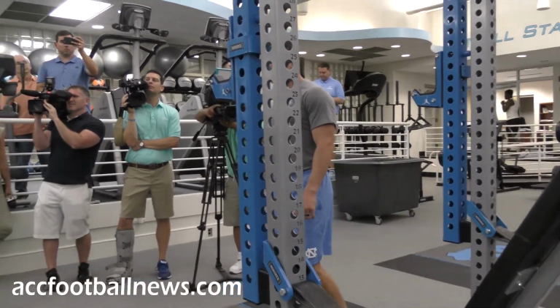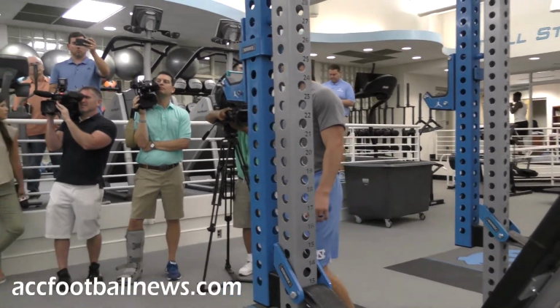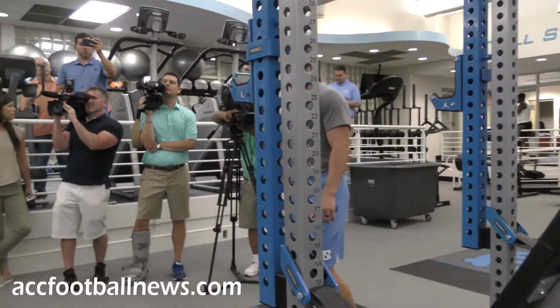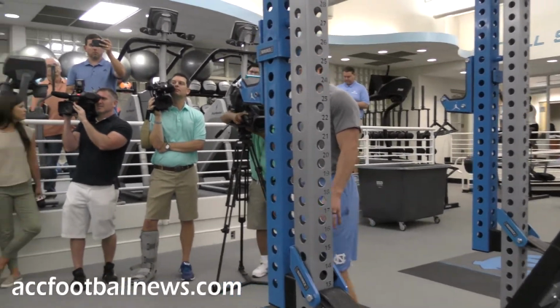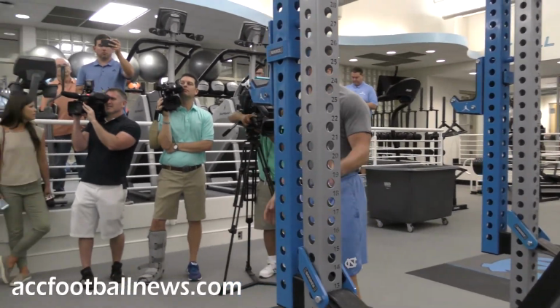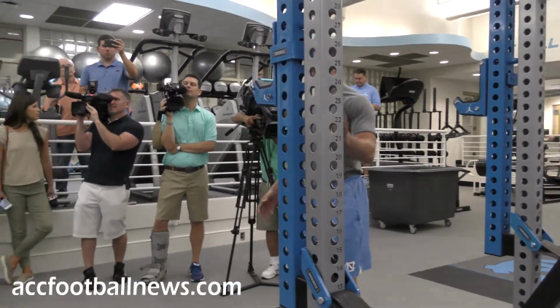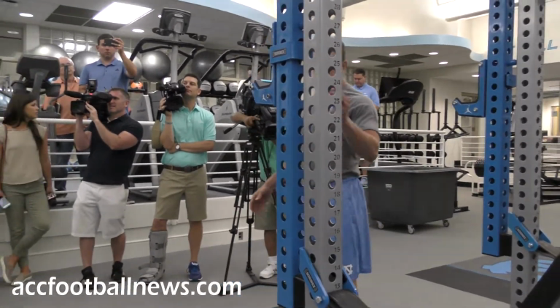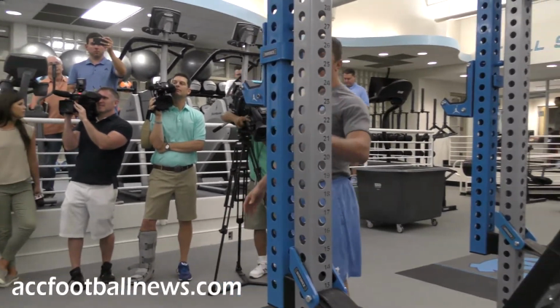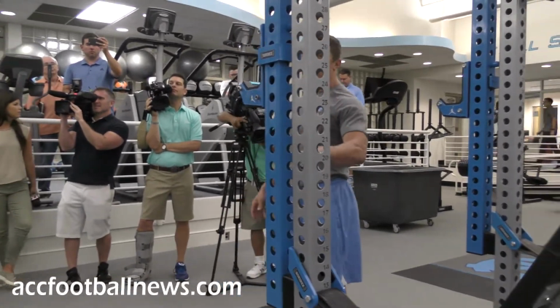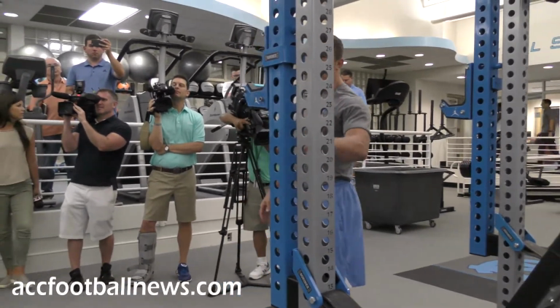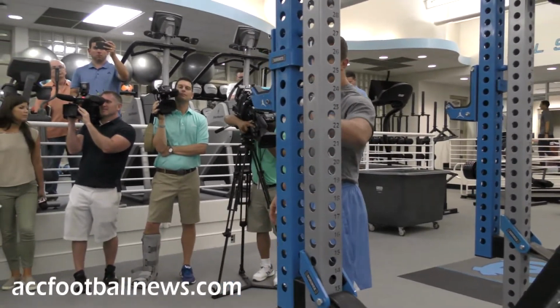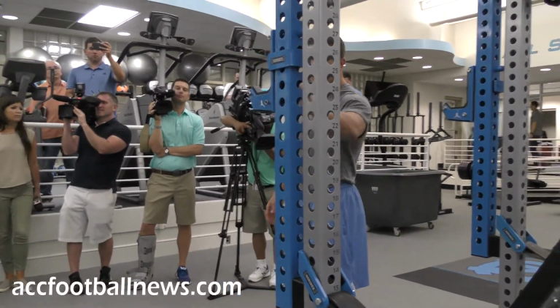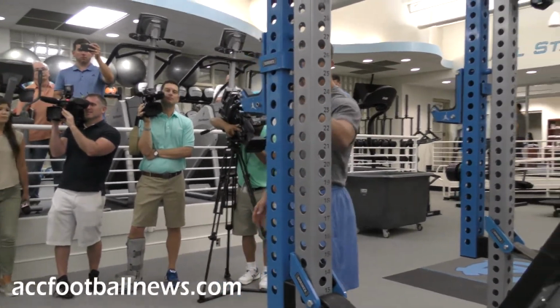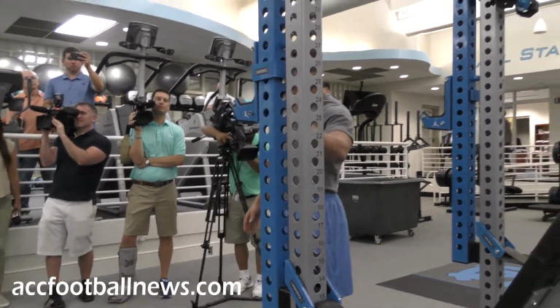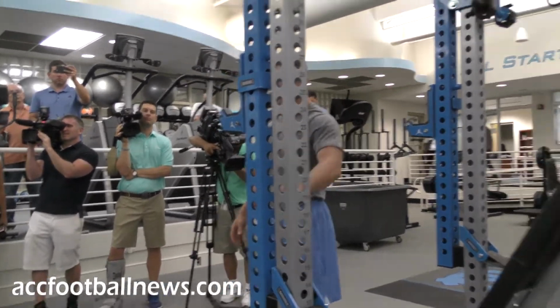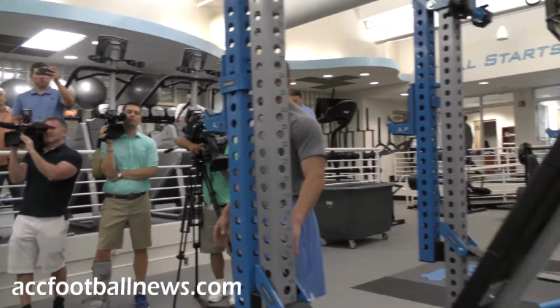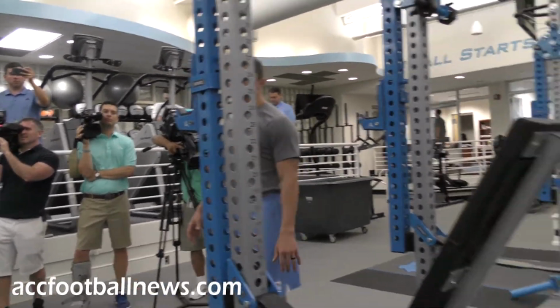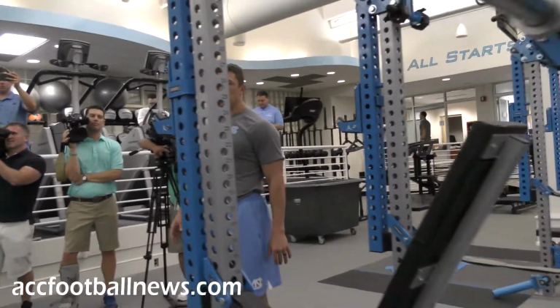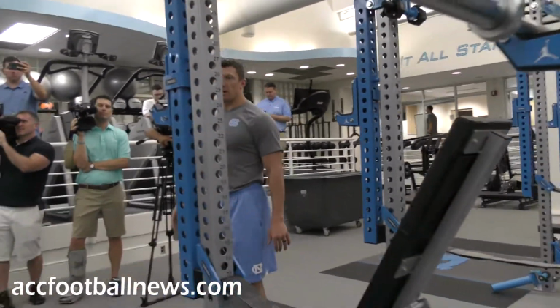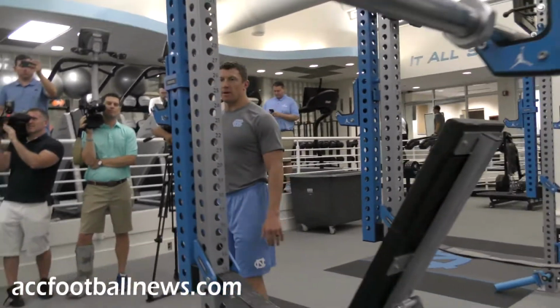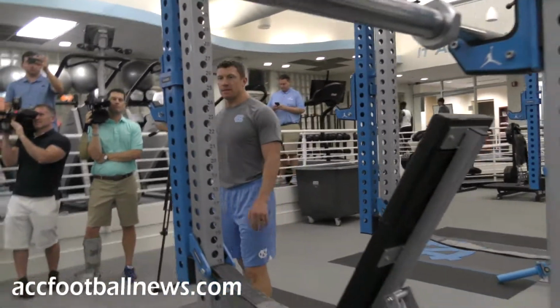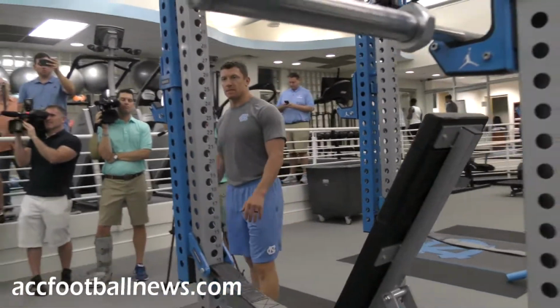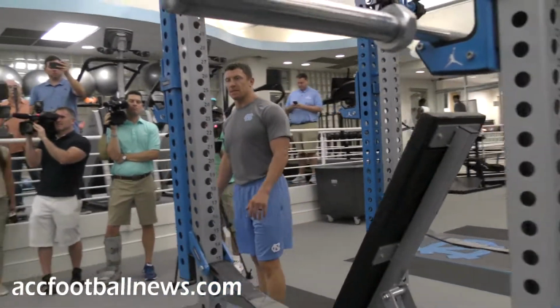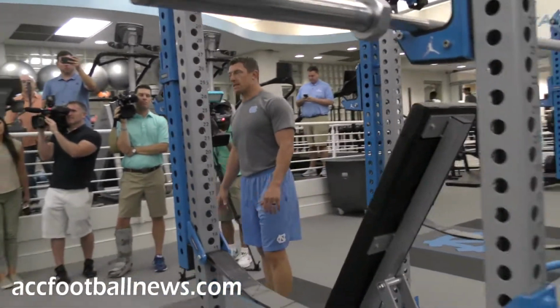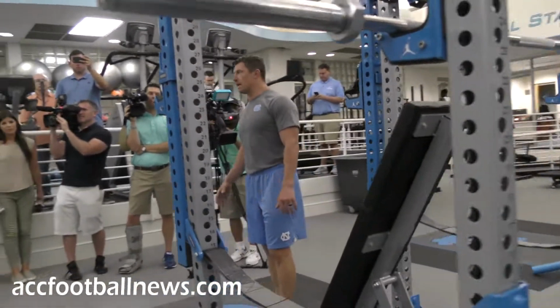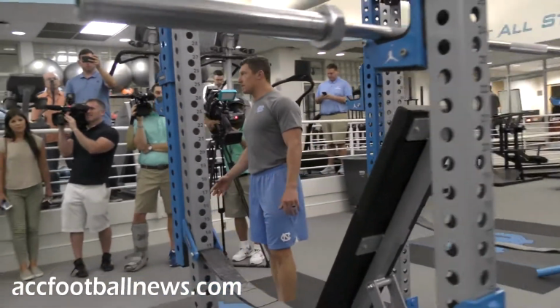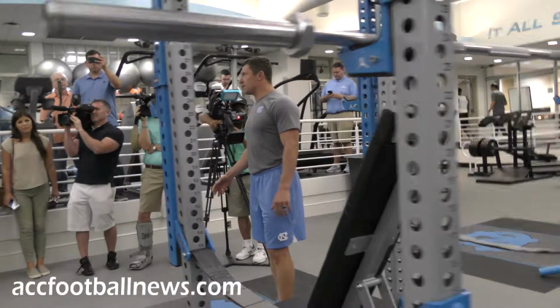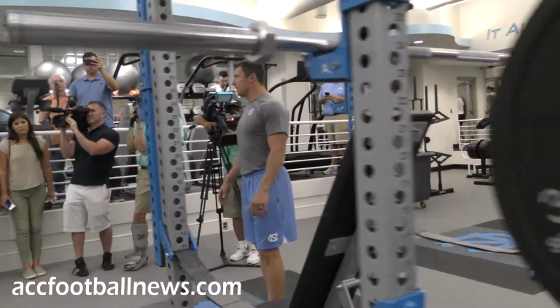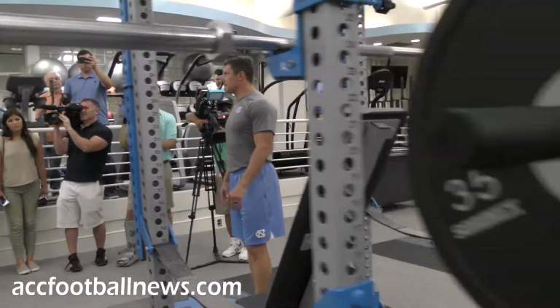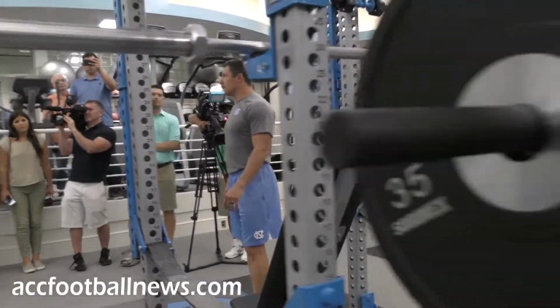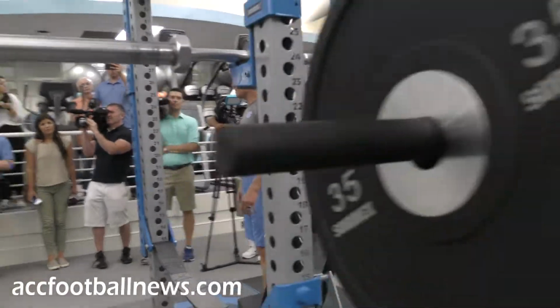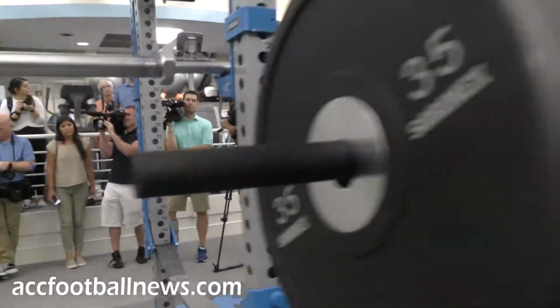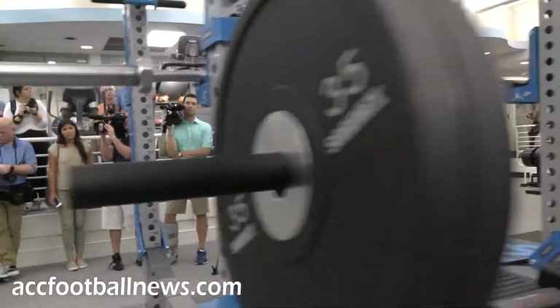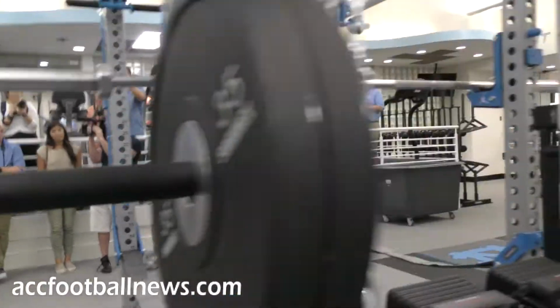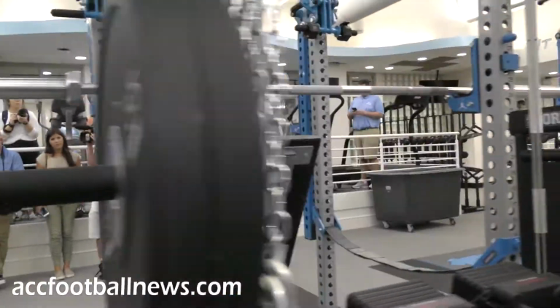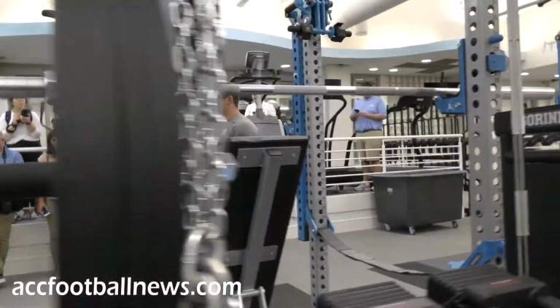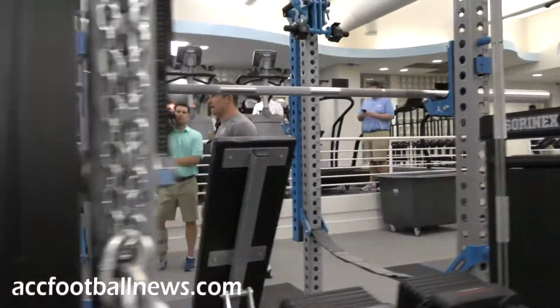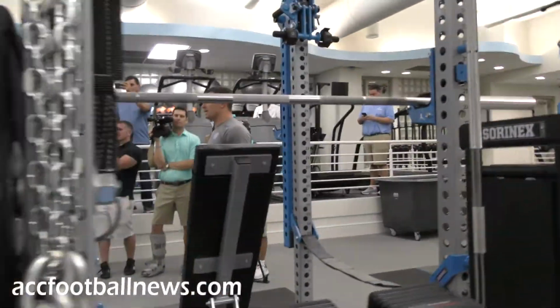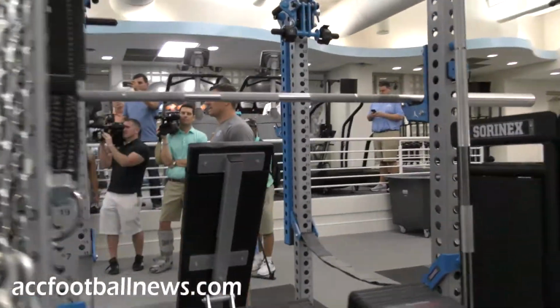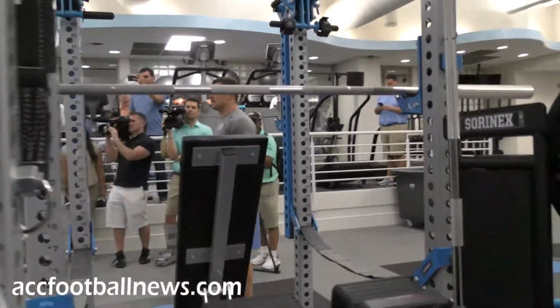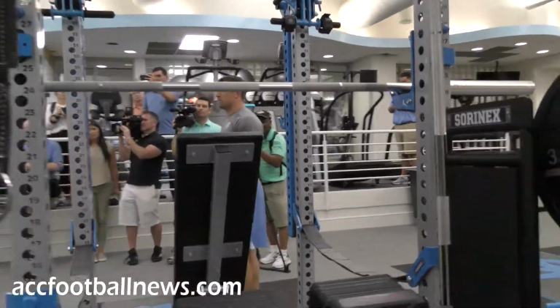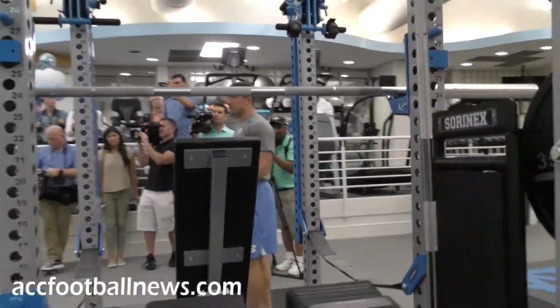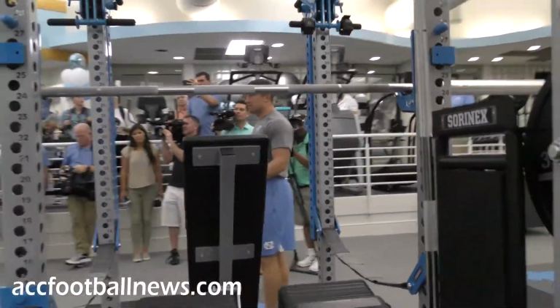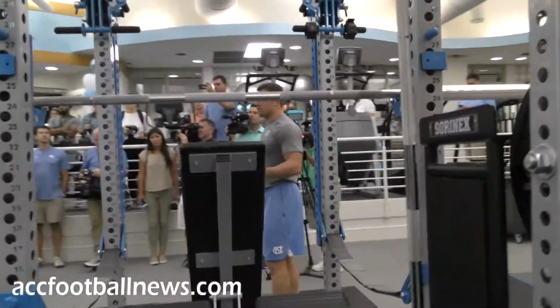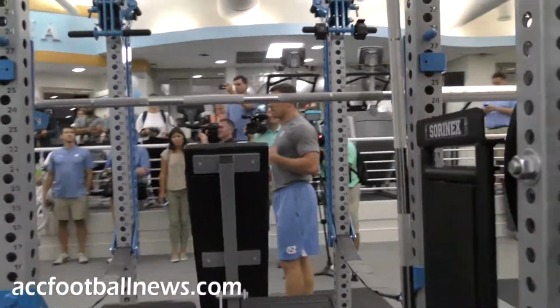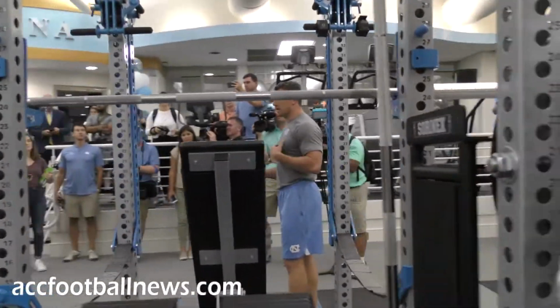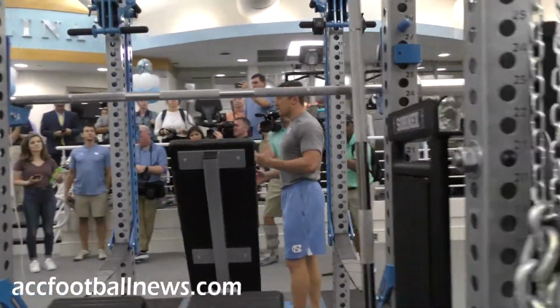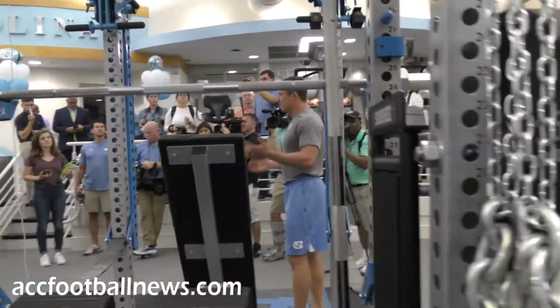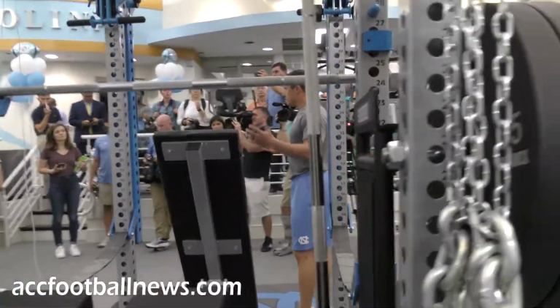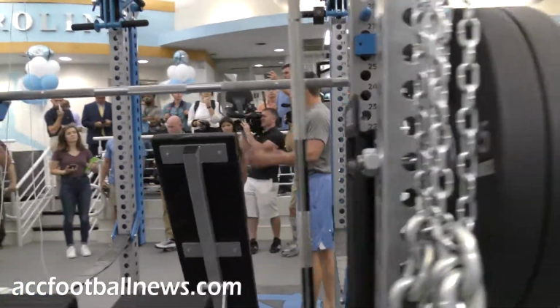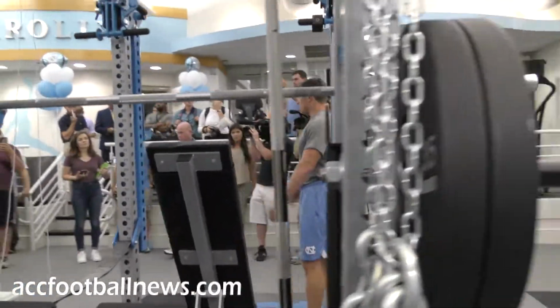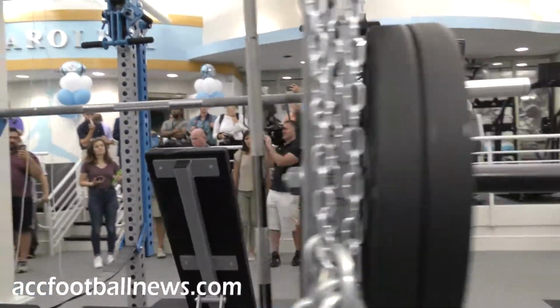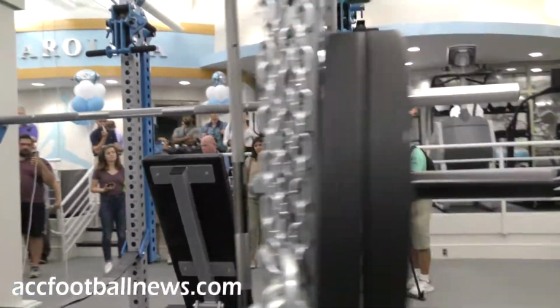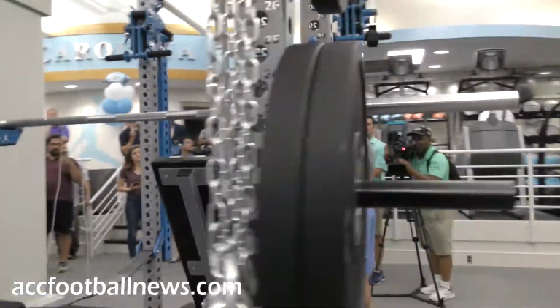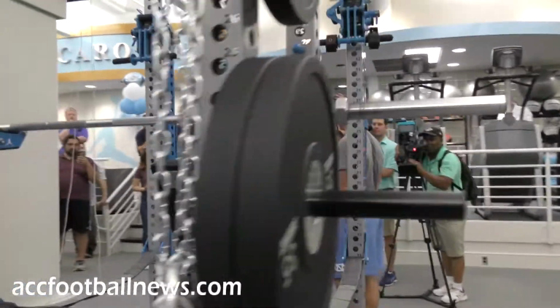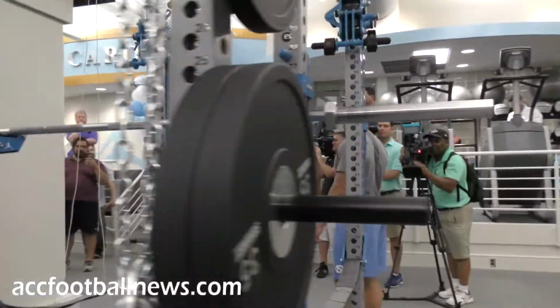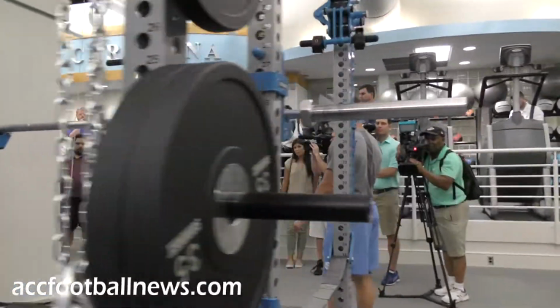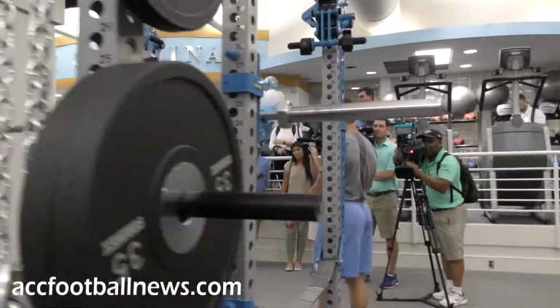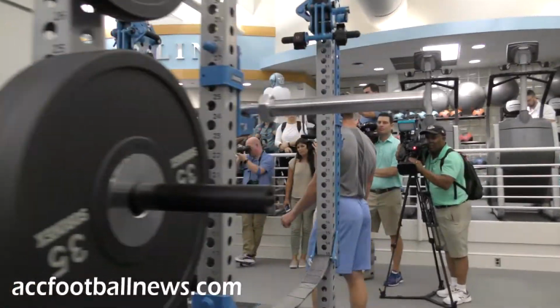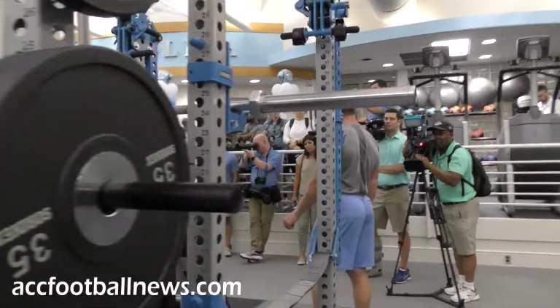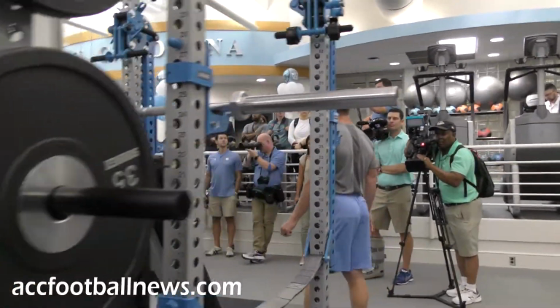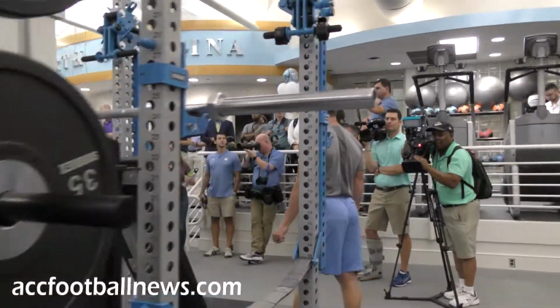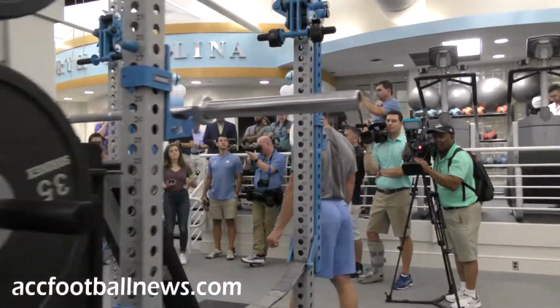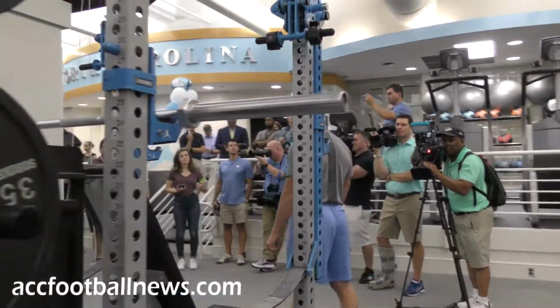On top of that, the logos are excellent and the guys are excited about the look of the rack. But for me, it's all about the function that these racks give us.